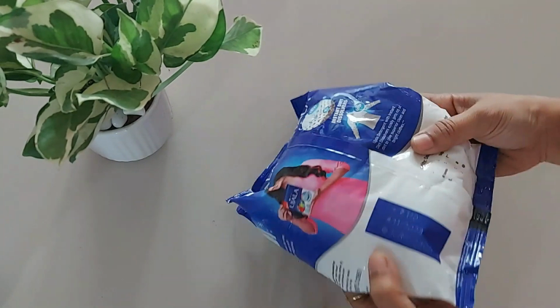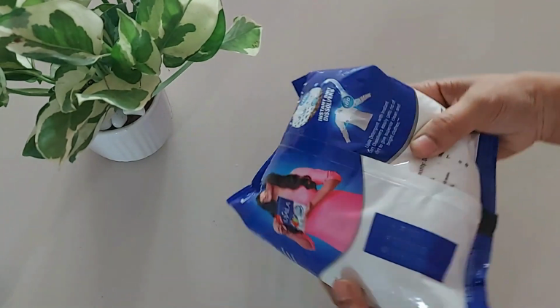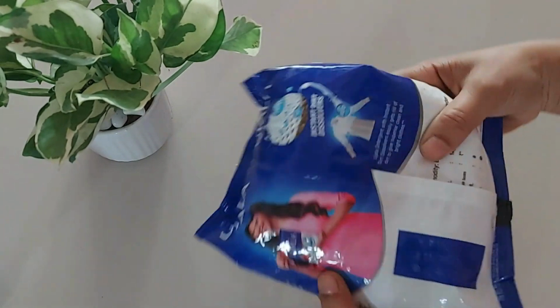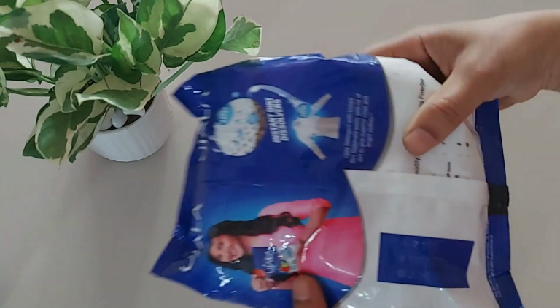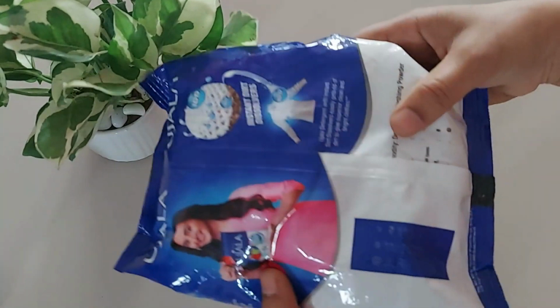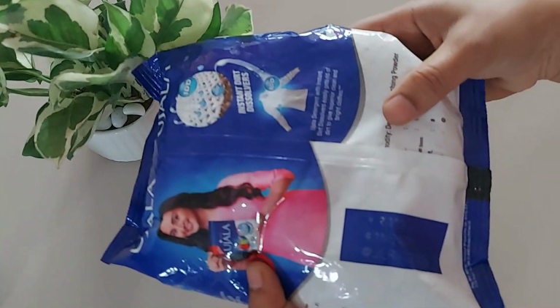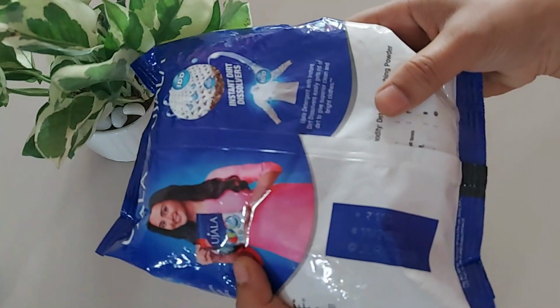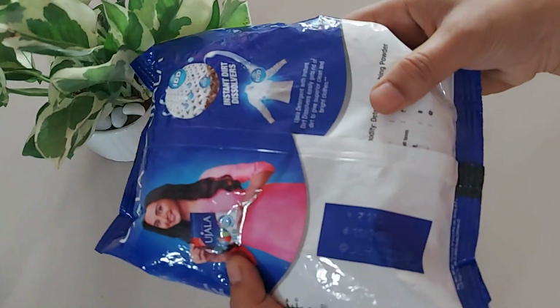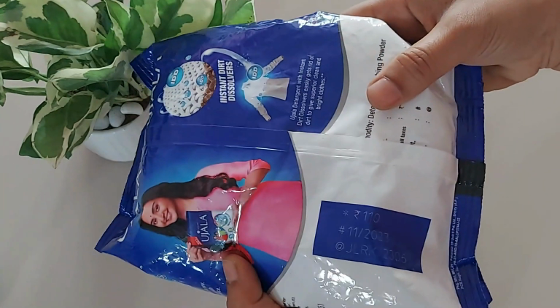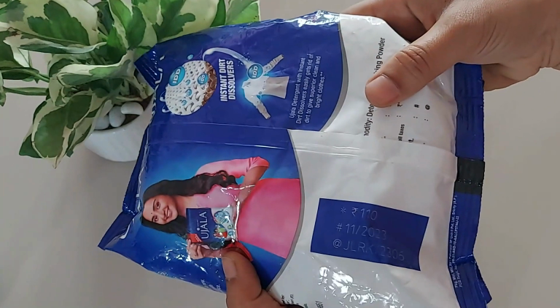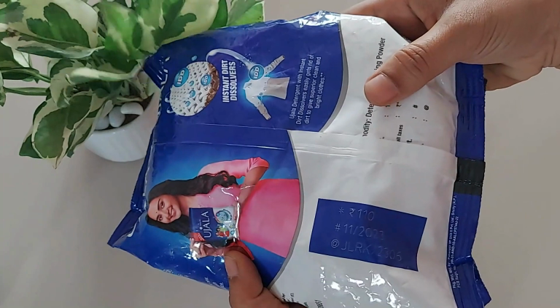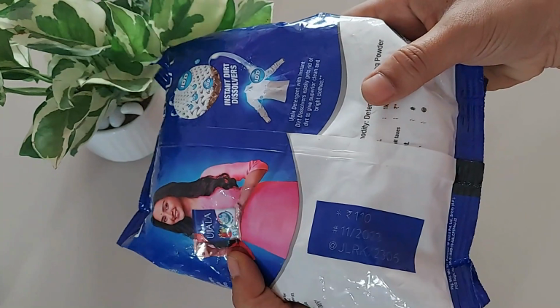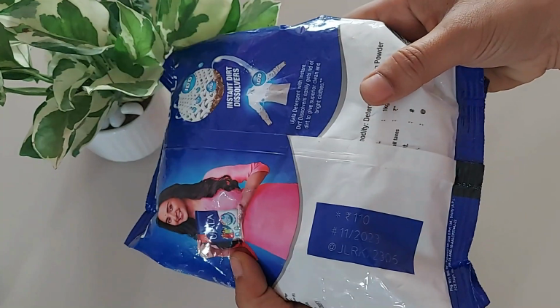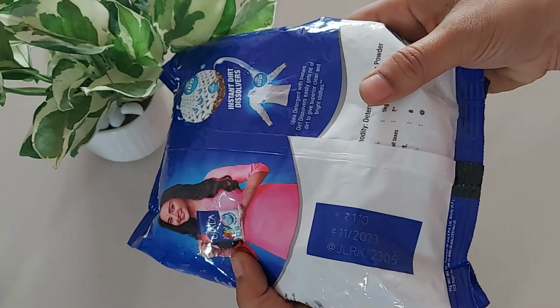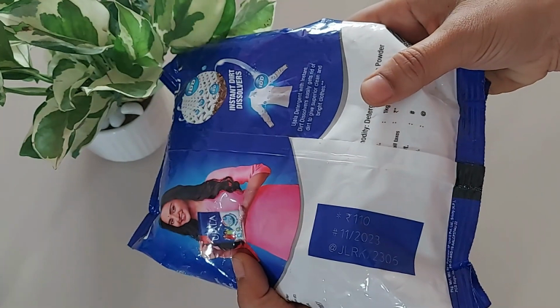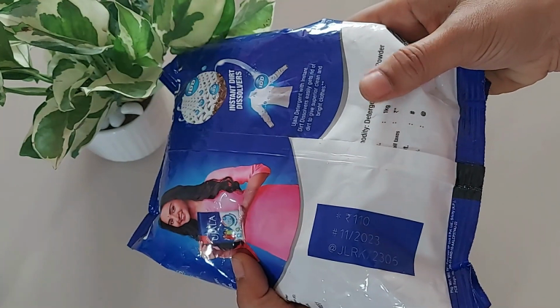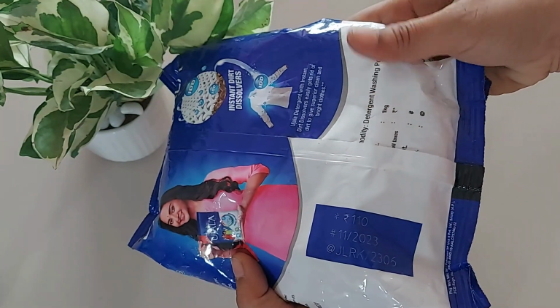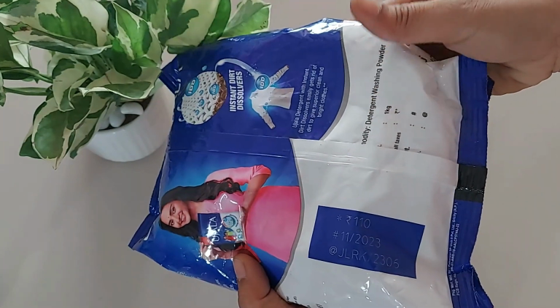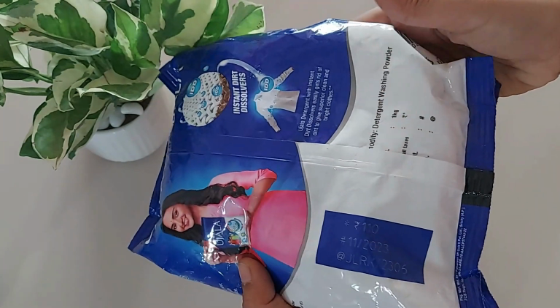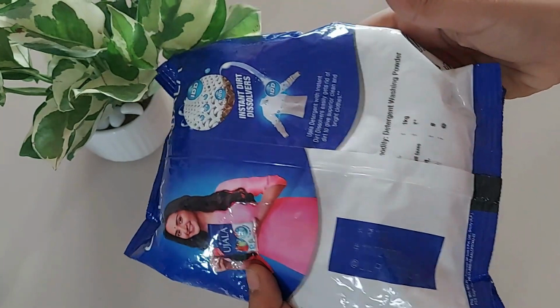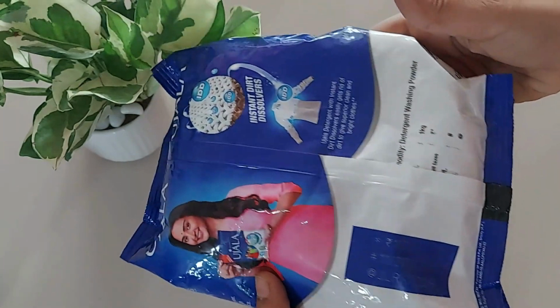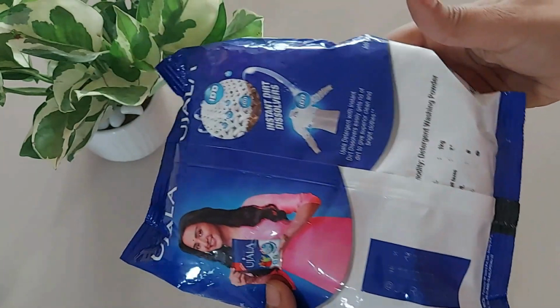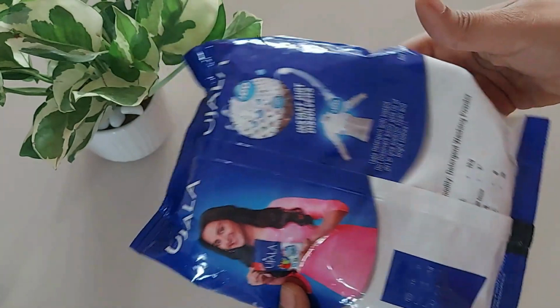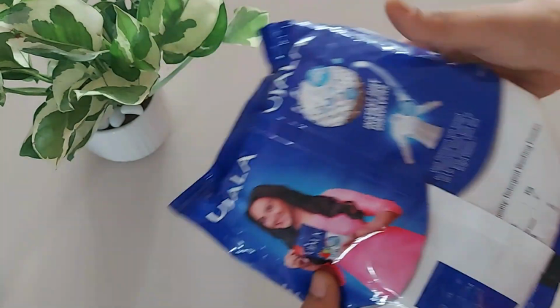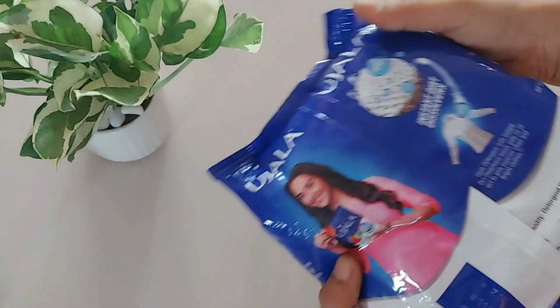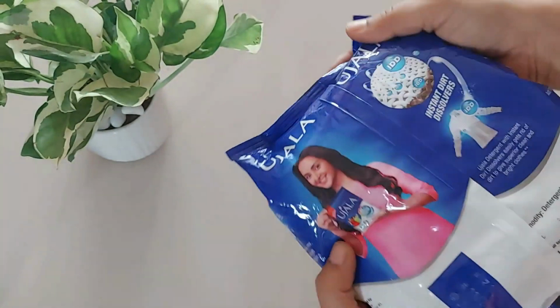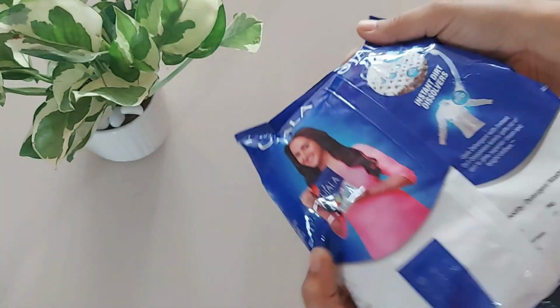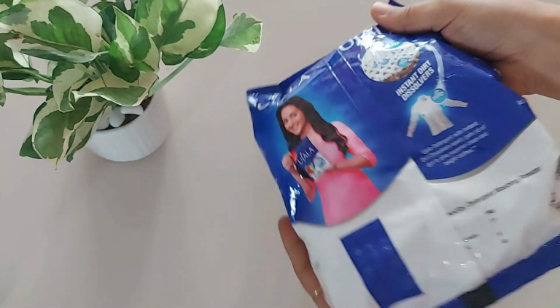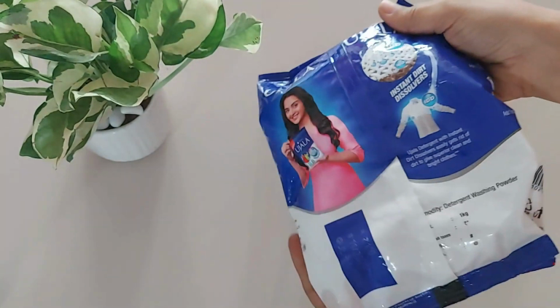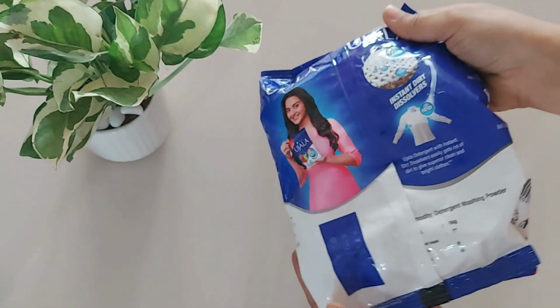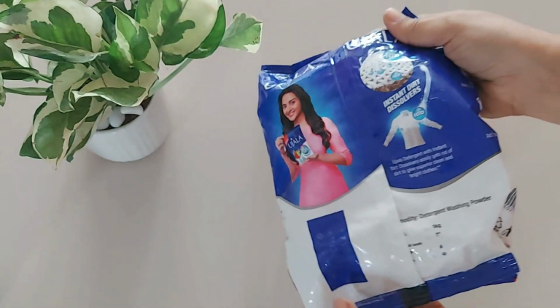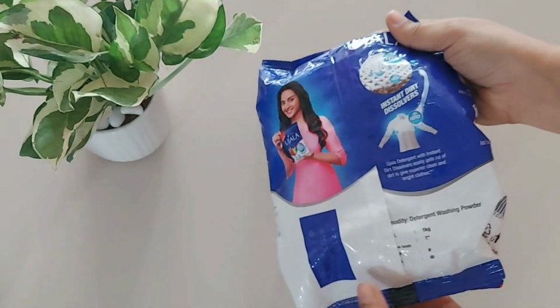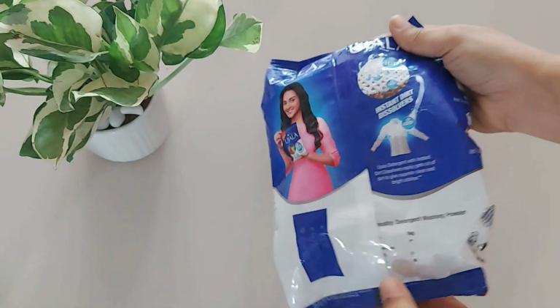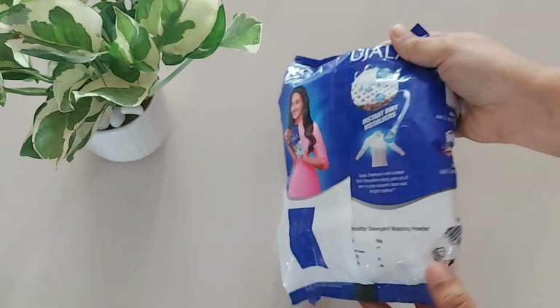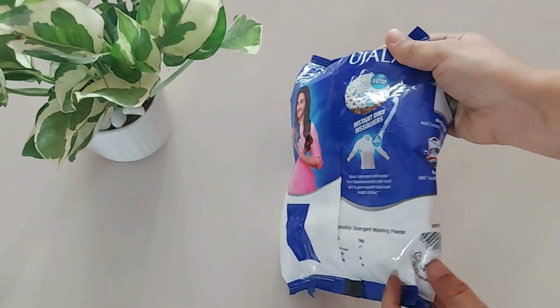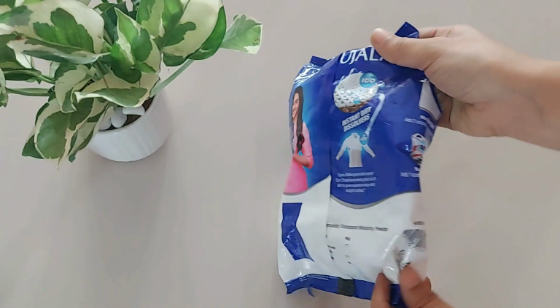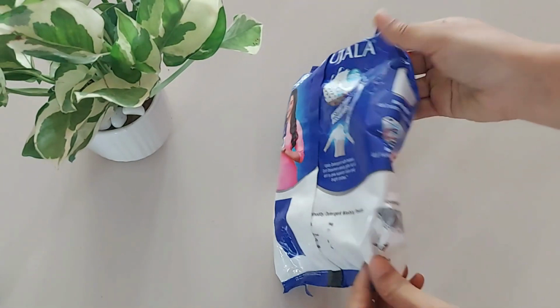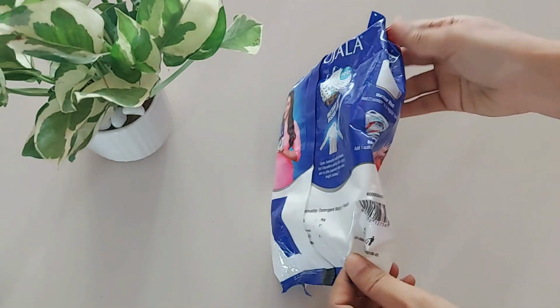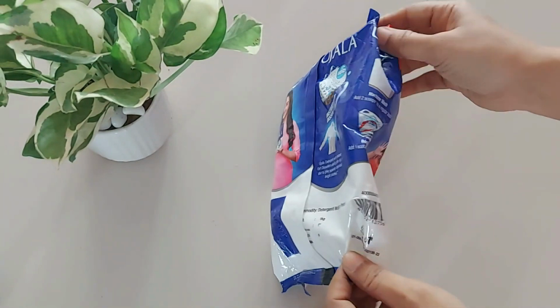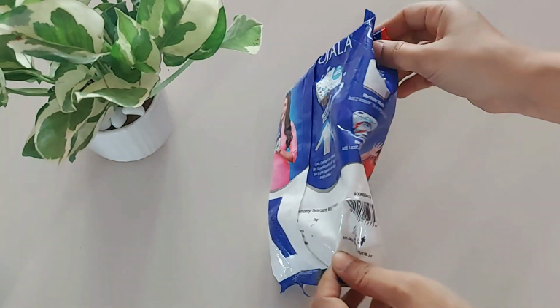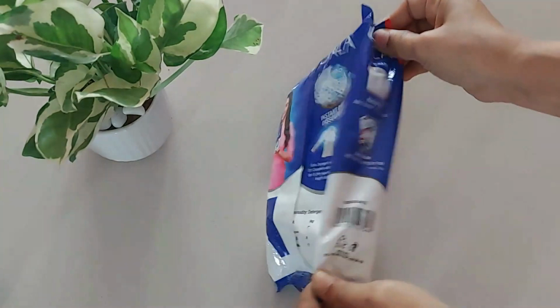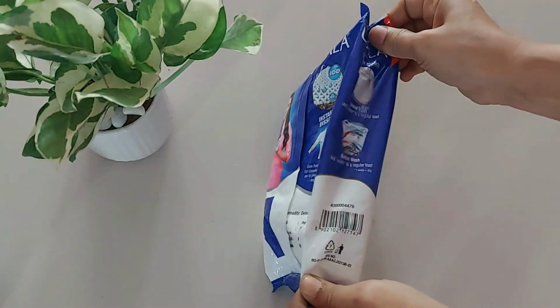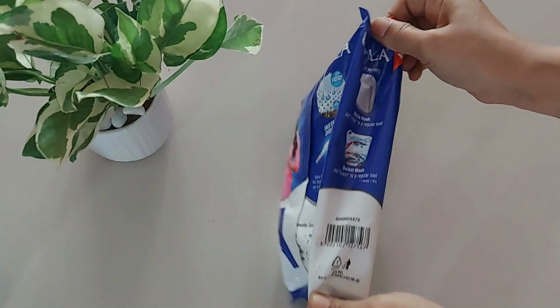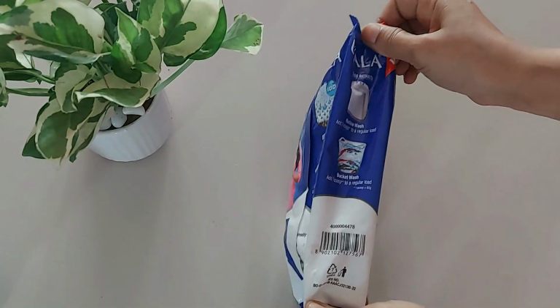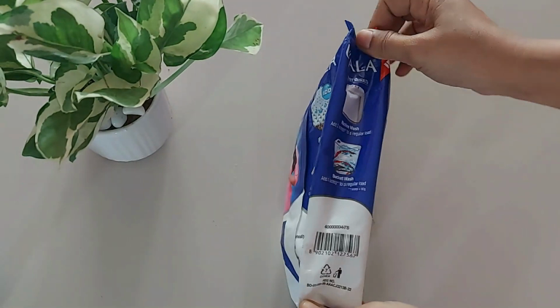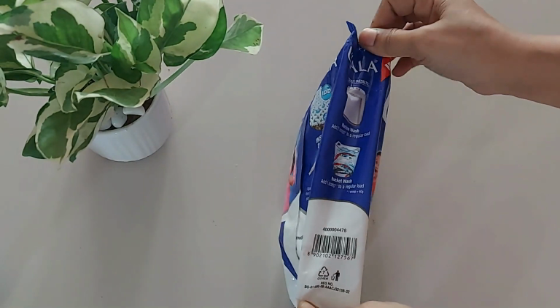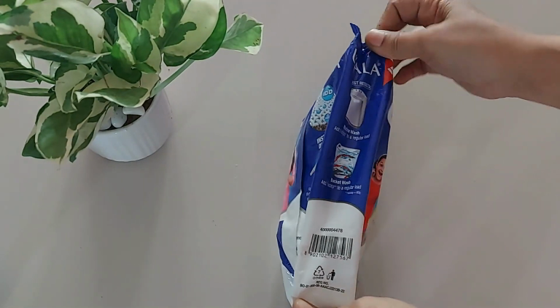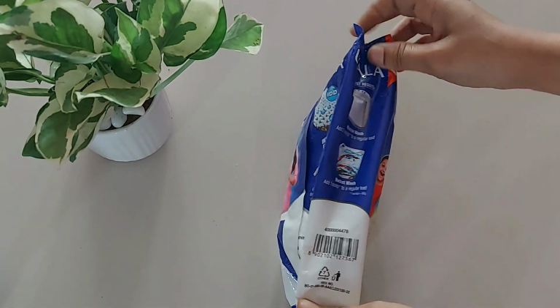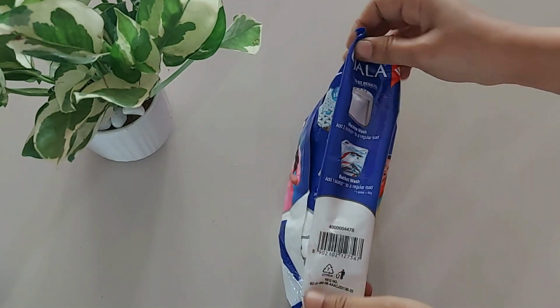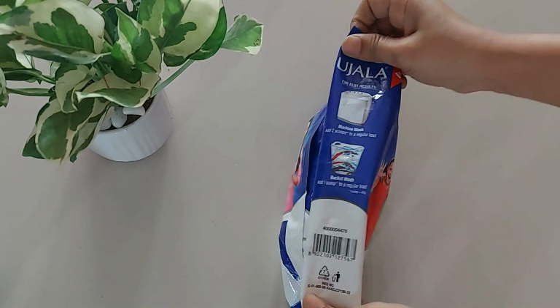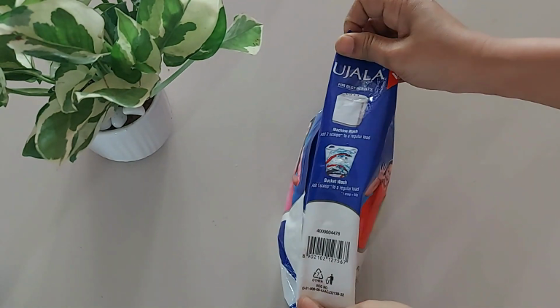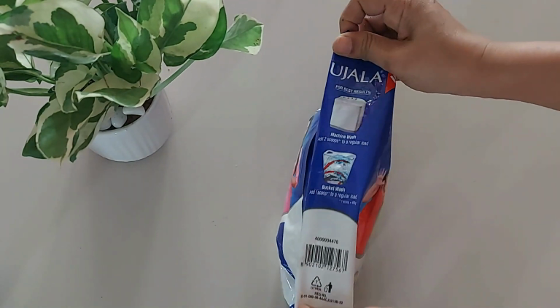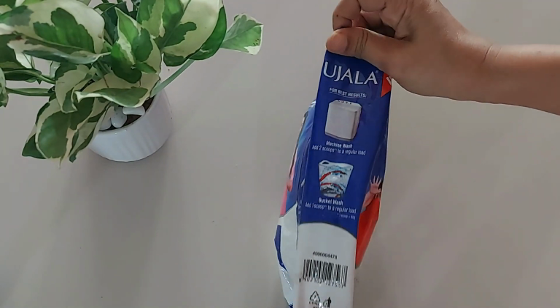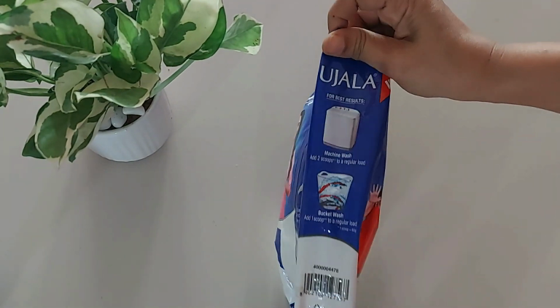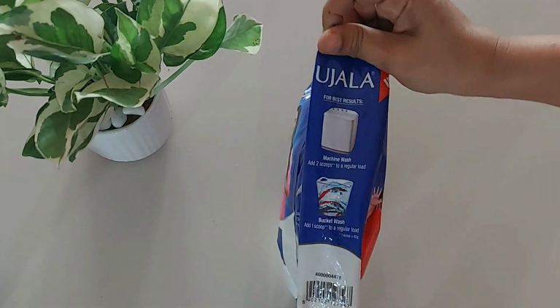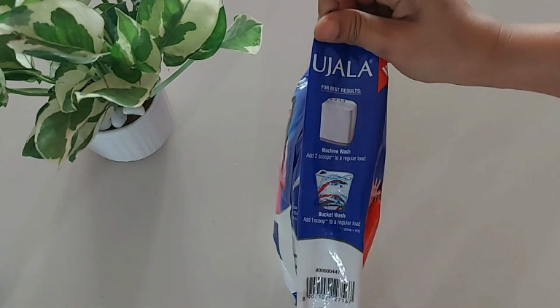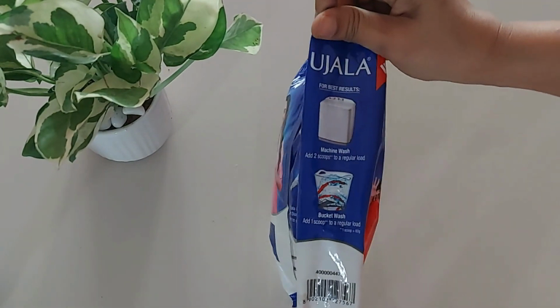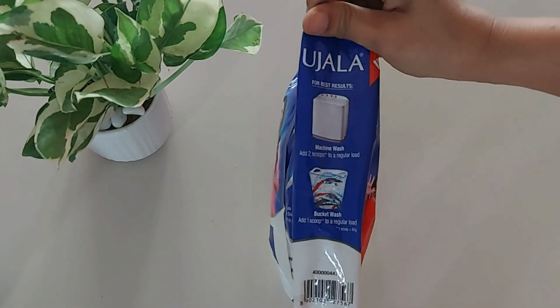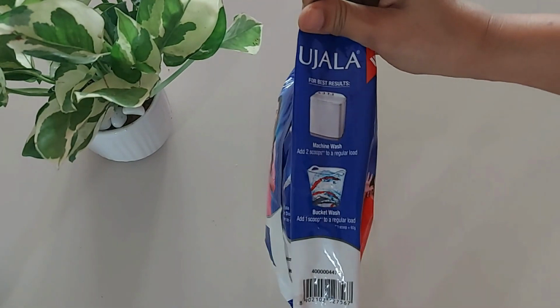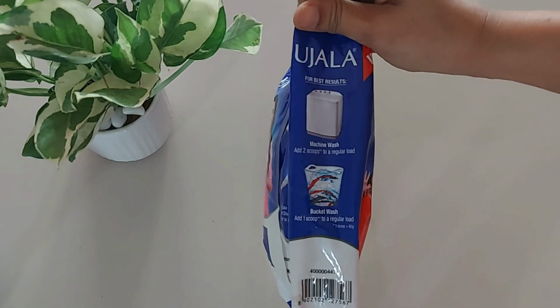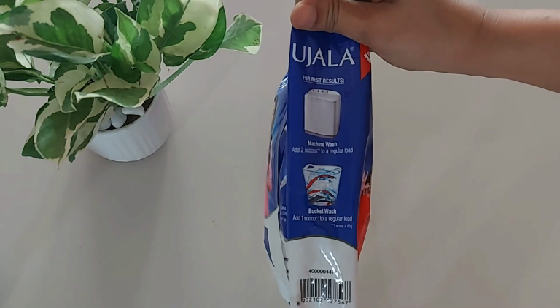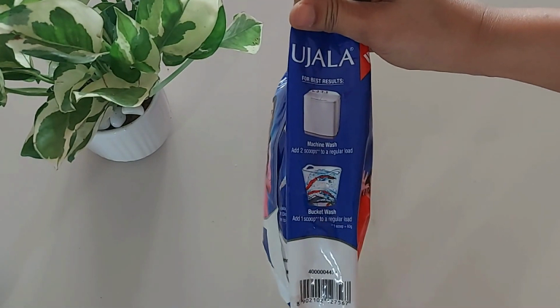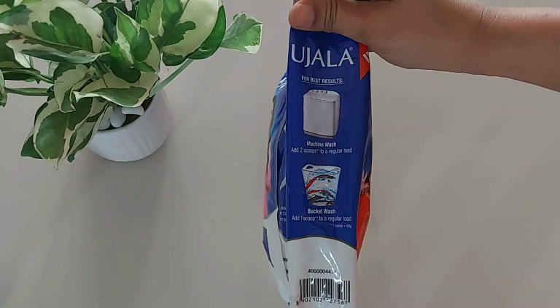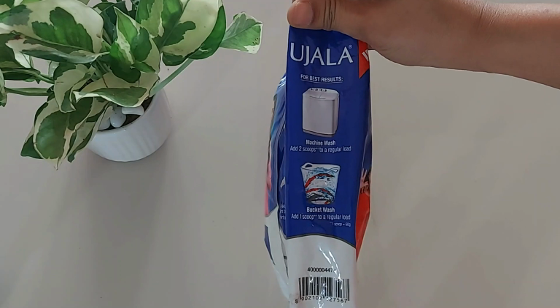This one is a 1kg pack. It has an MRP of 110 rupees and Ujala comes in multiple packaging options.